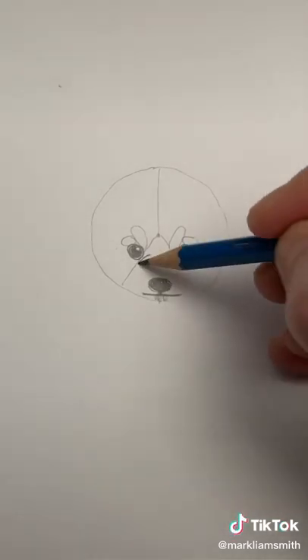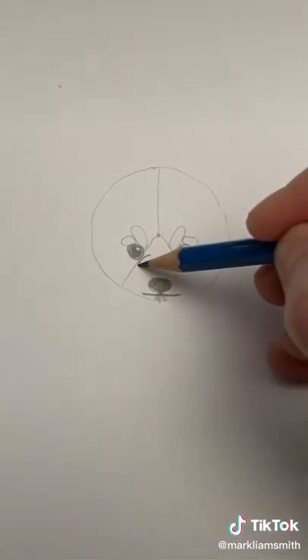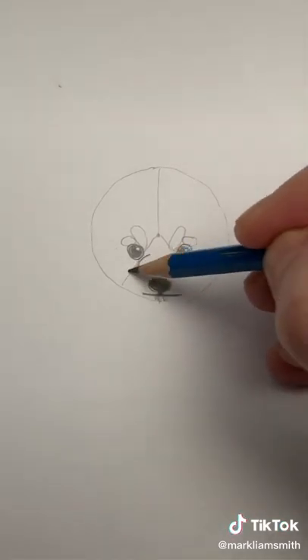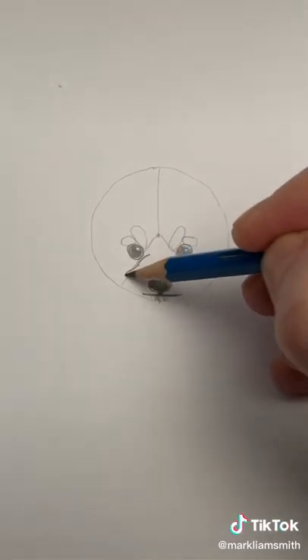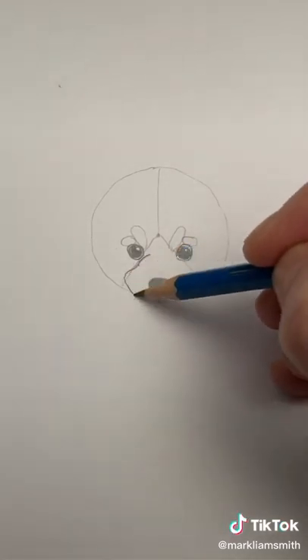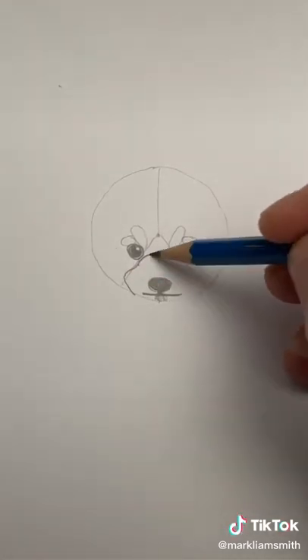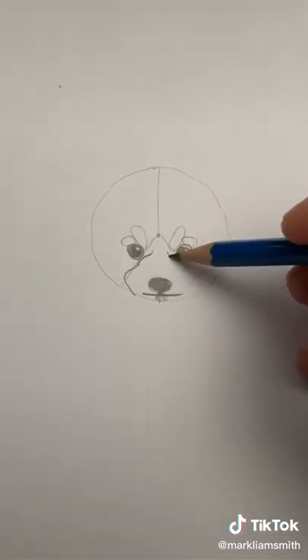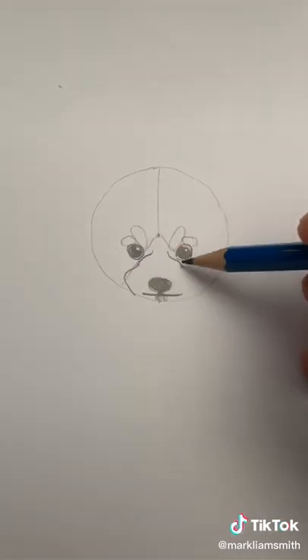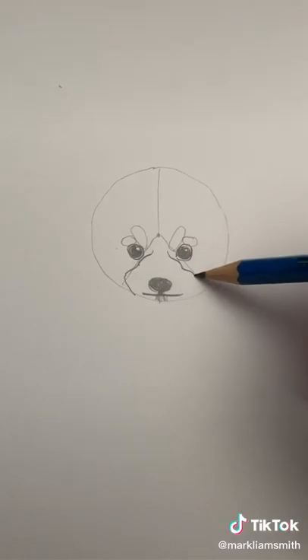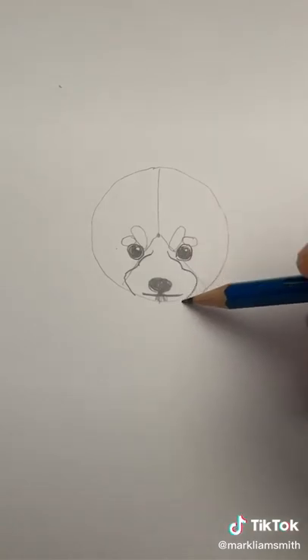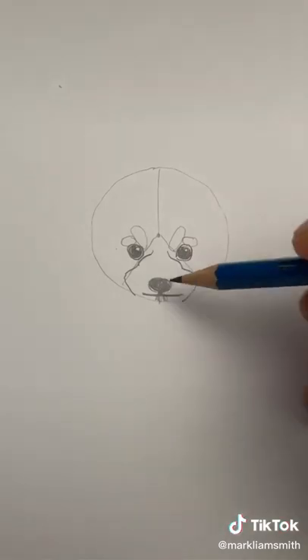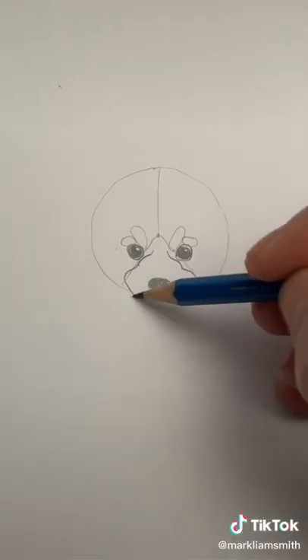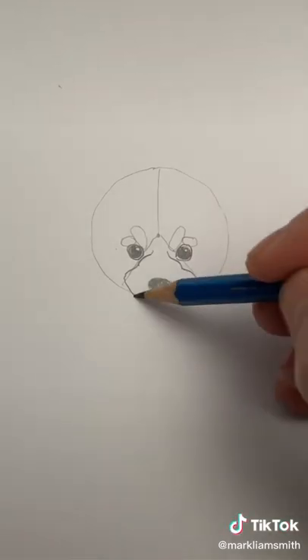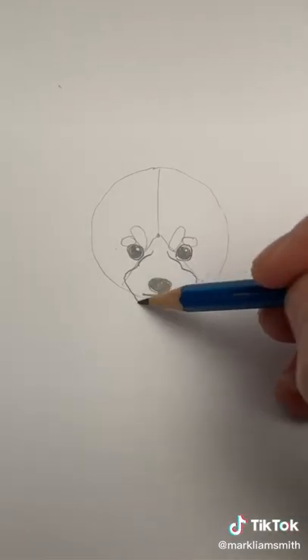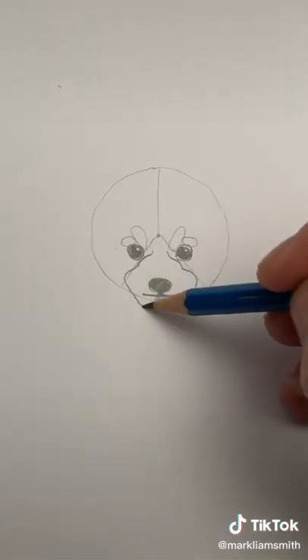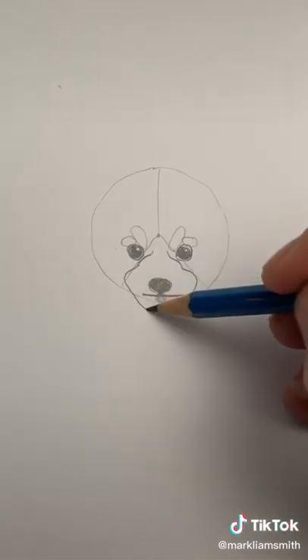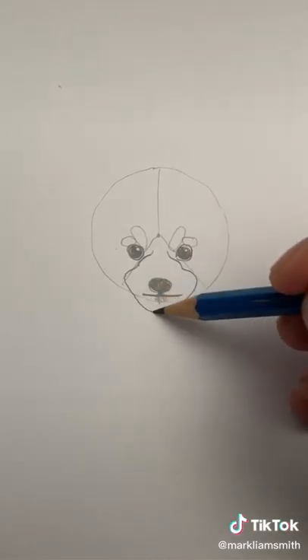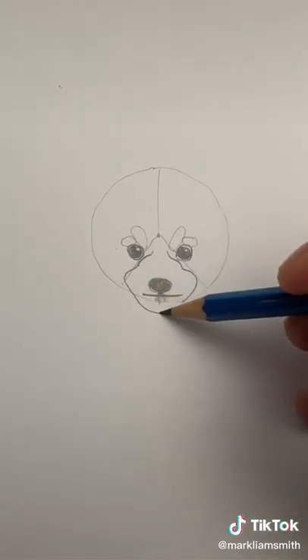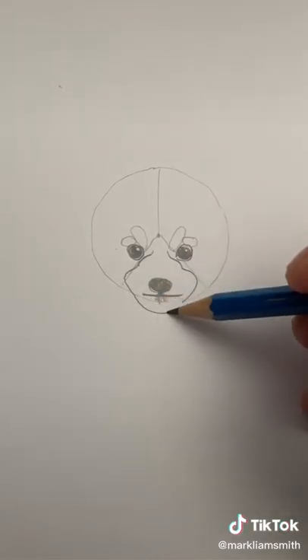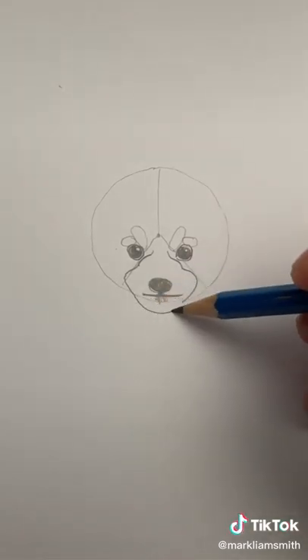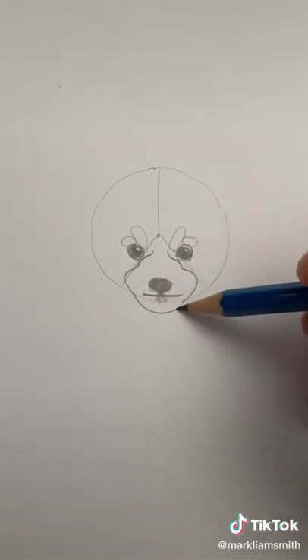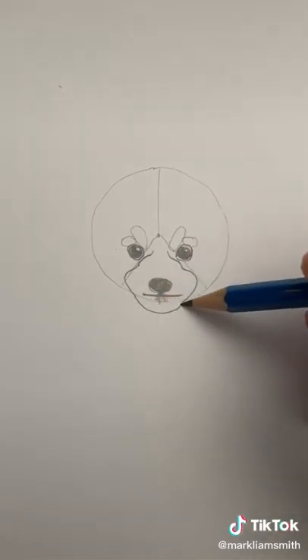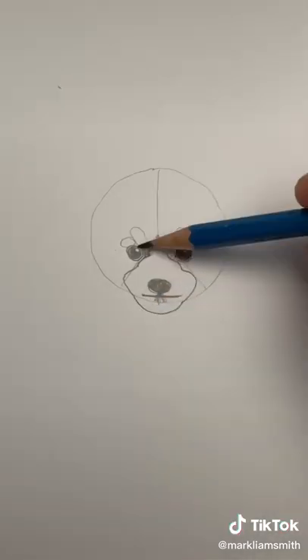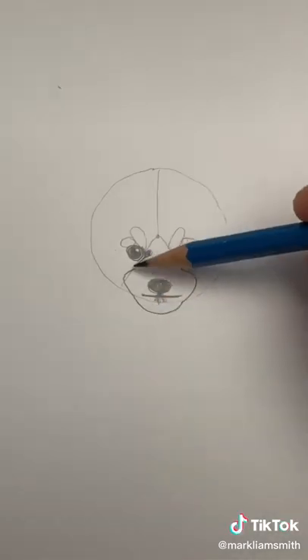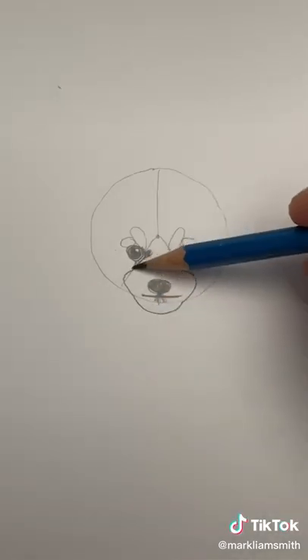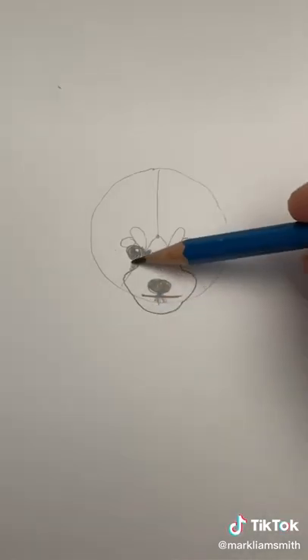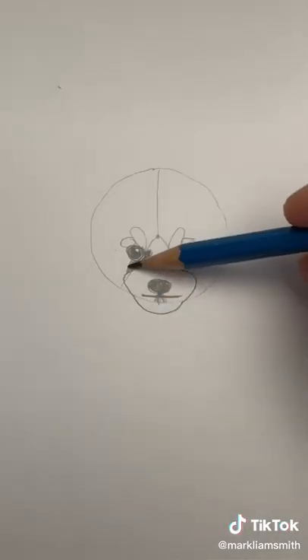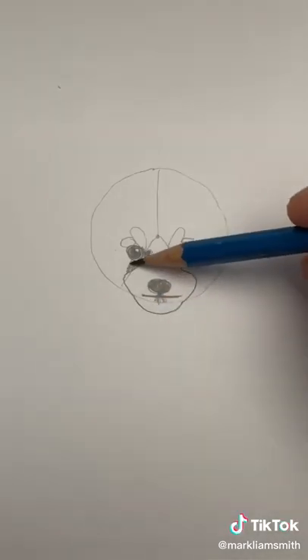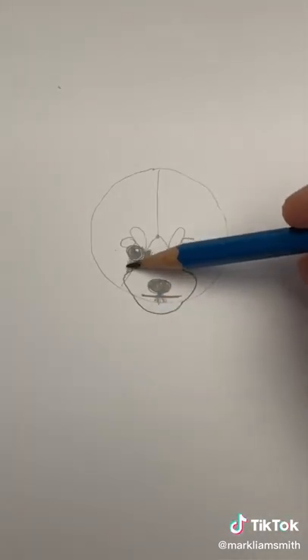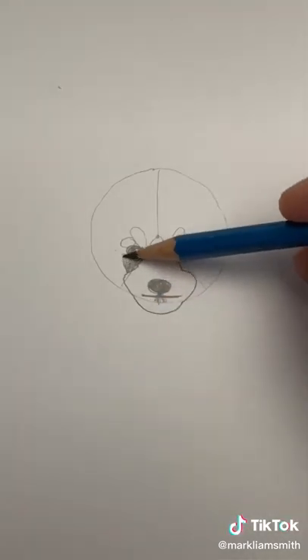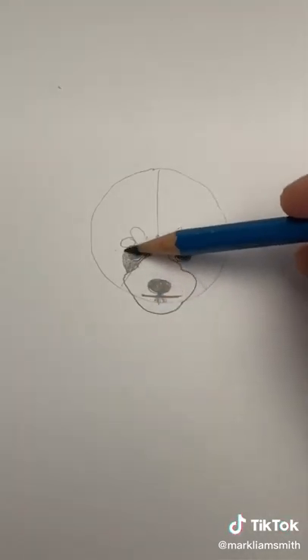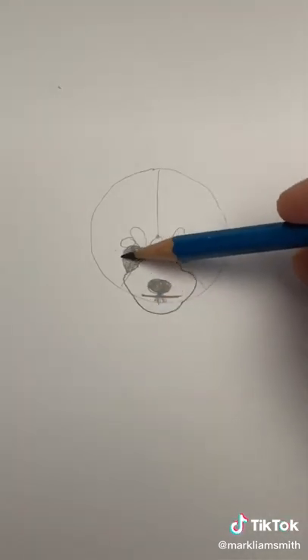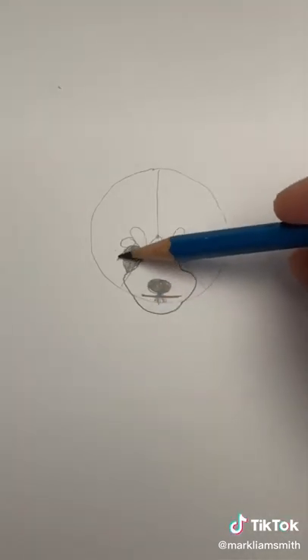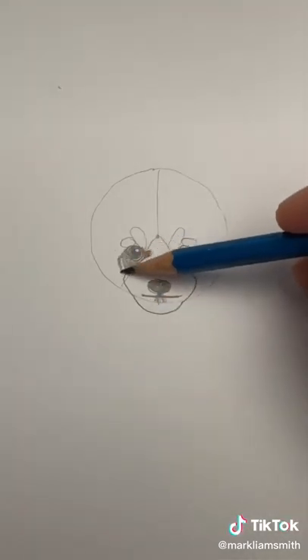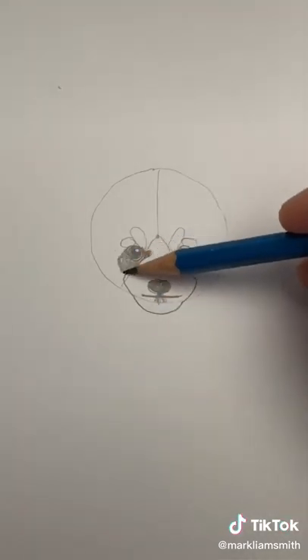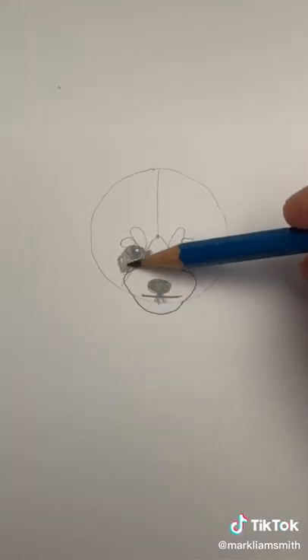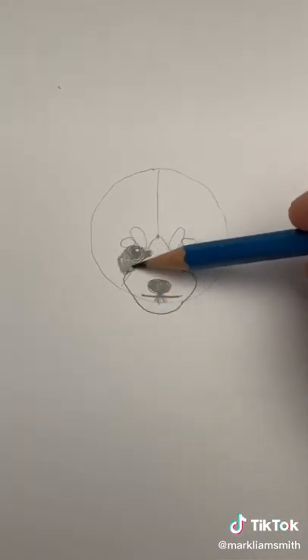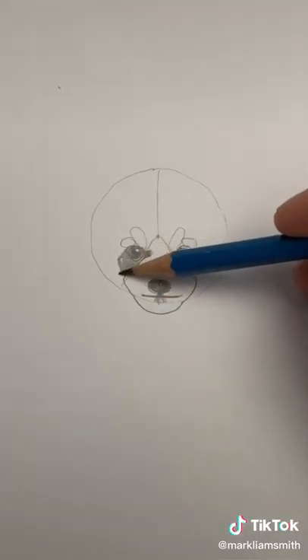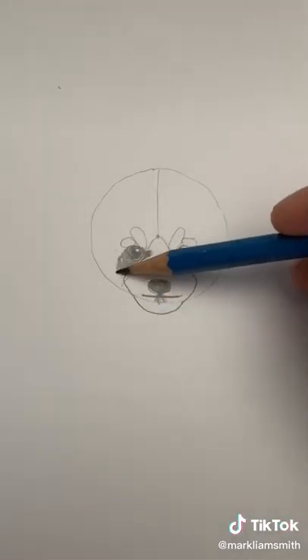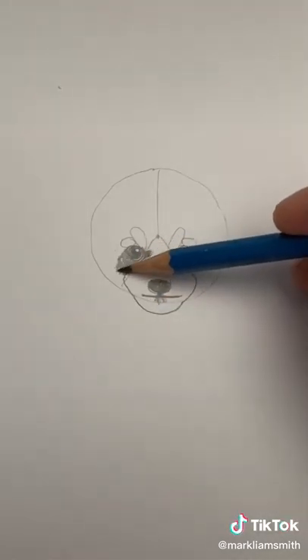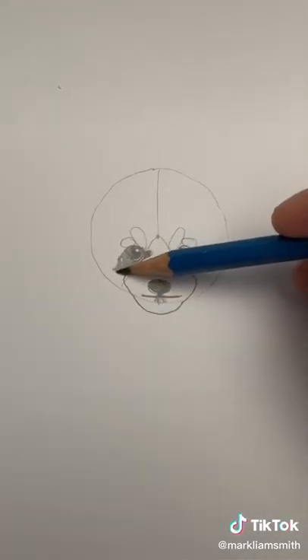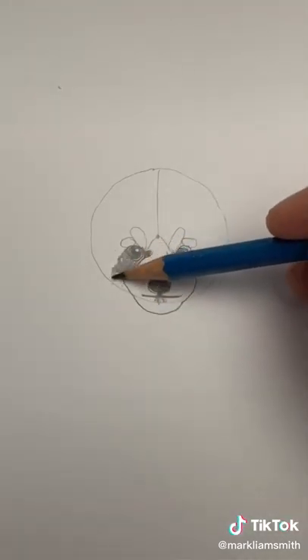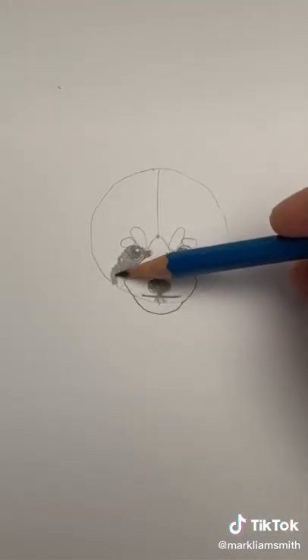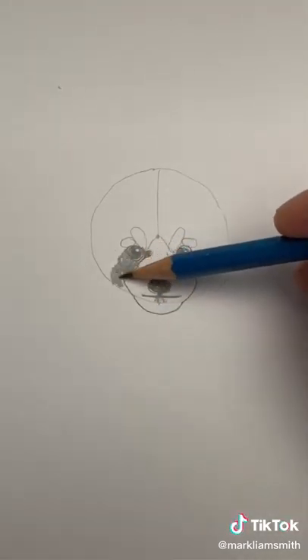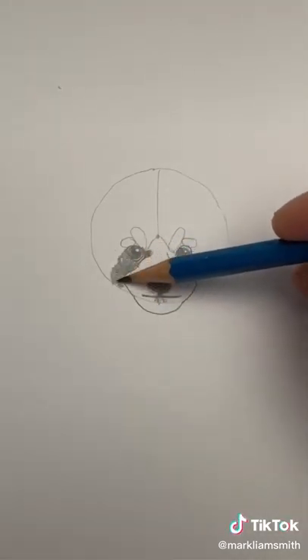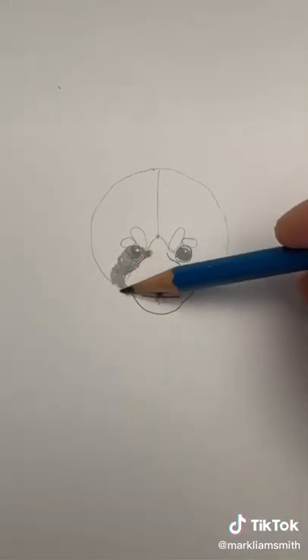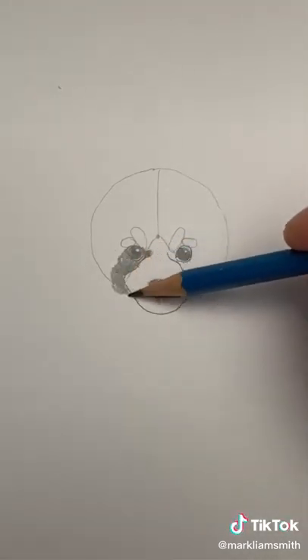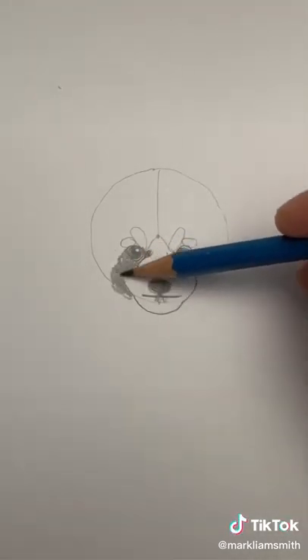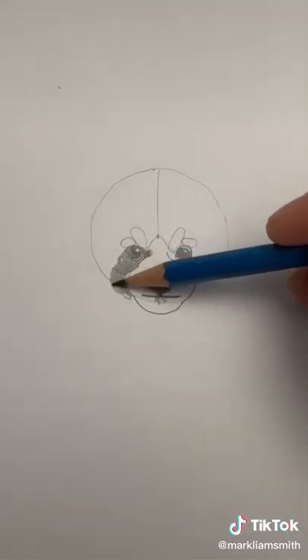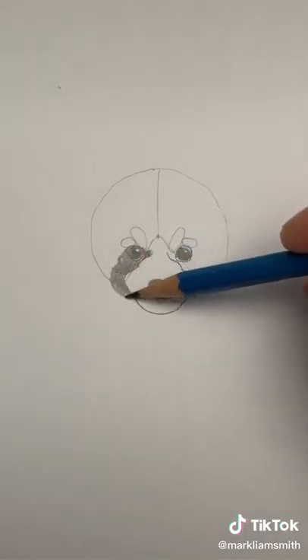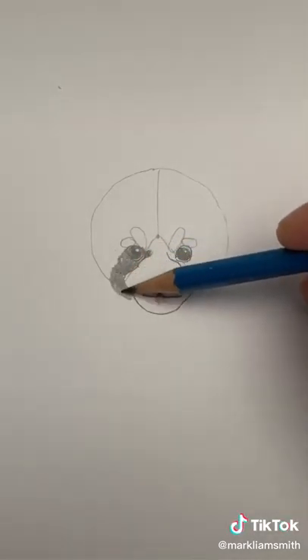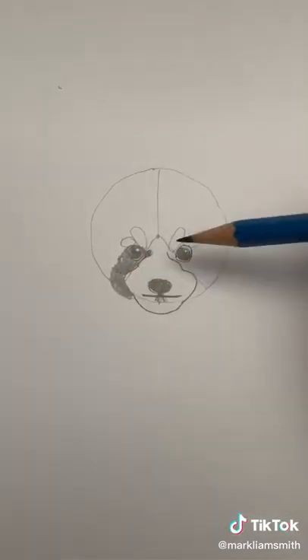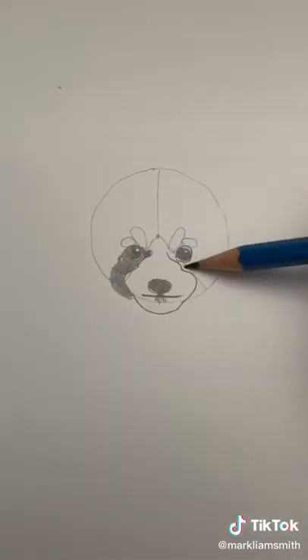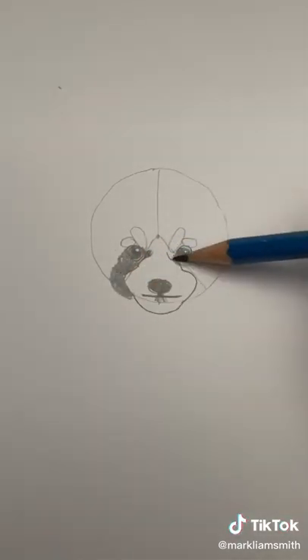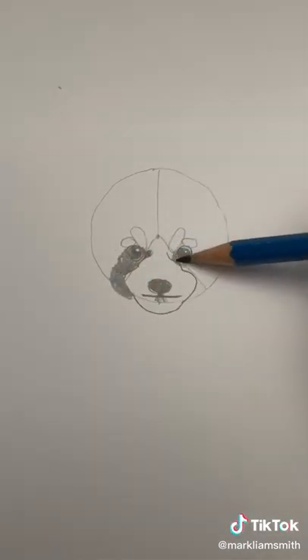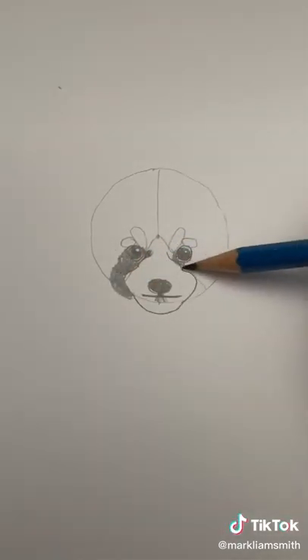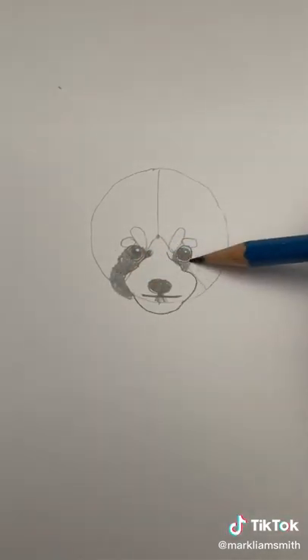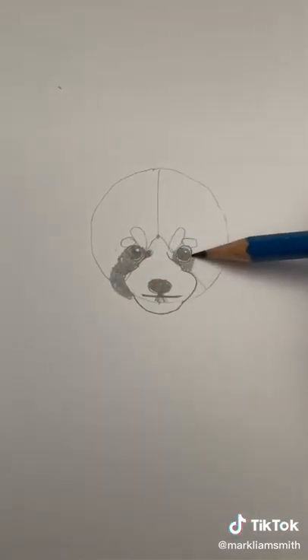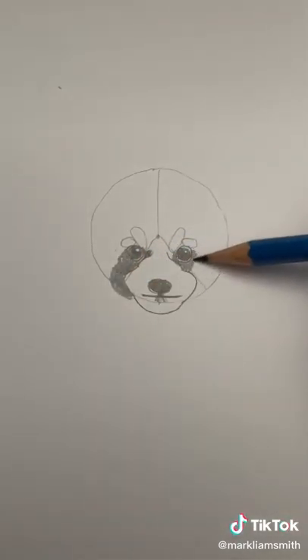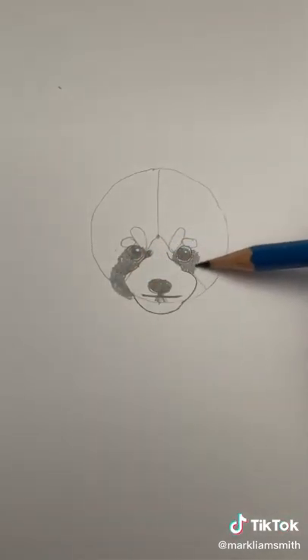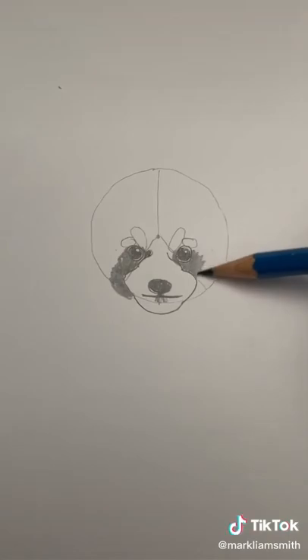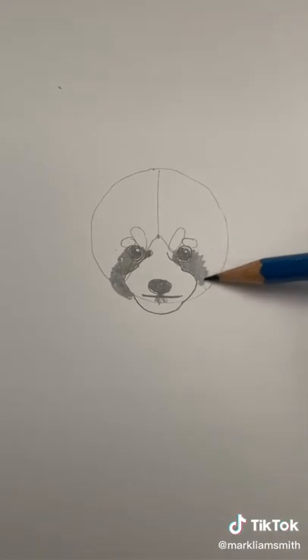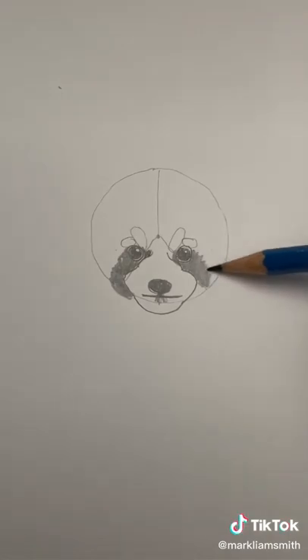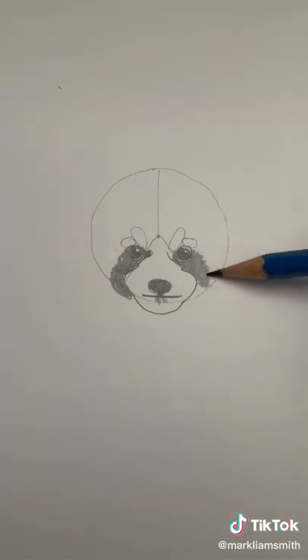We're going to draw the muzzle and the chin. Now with medium pressure, color in the mask of this red panda.